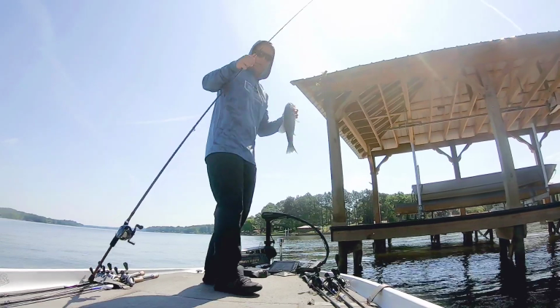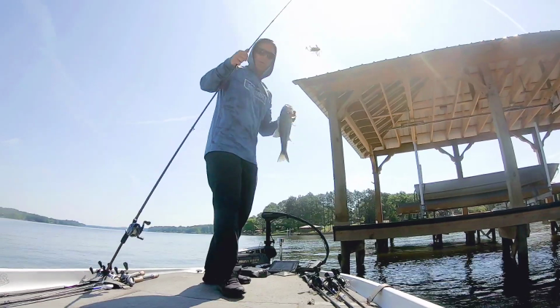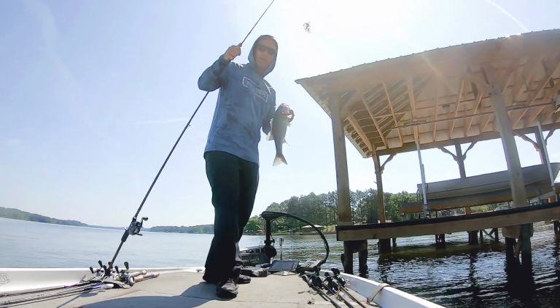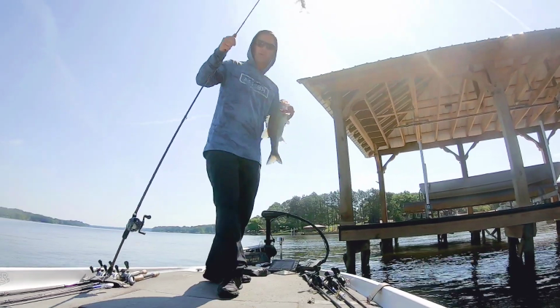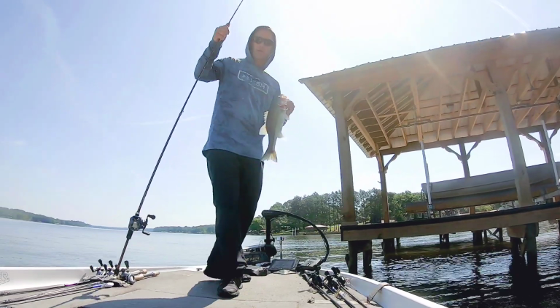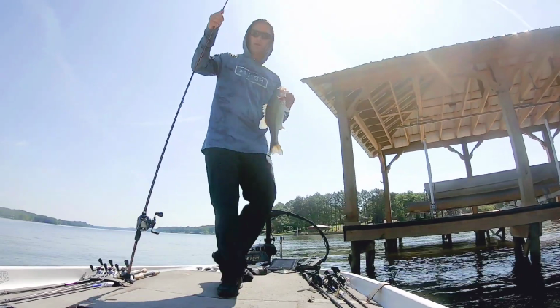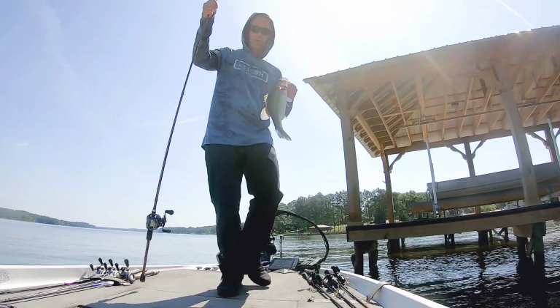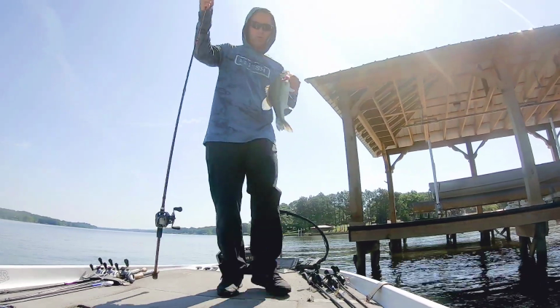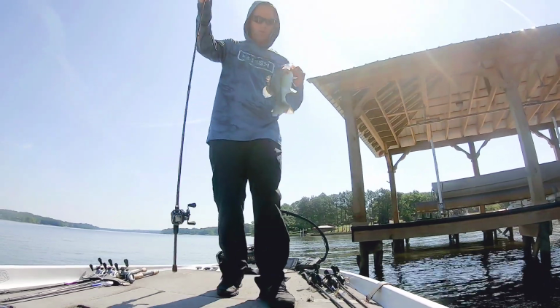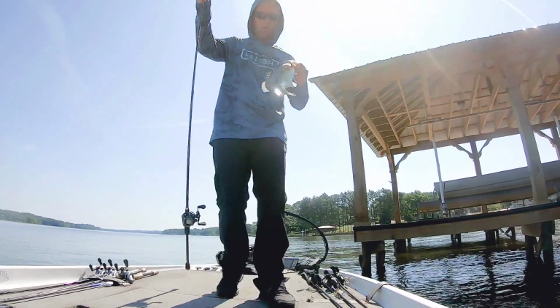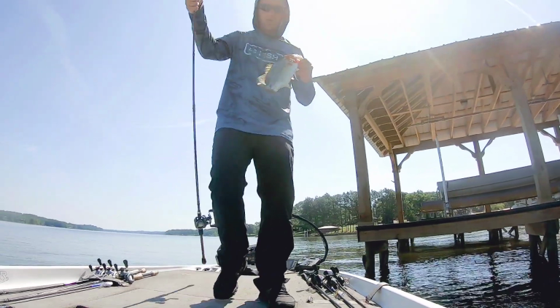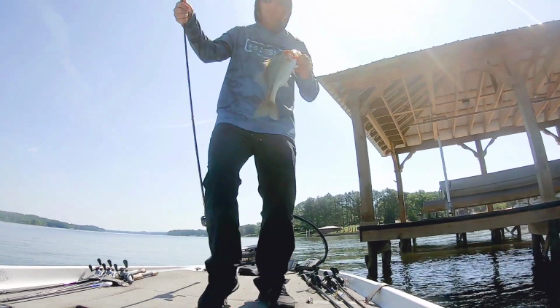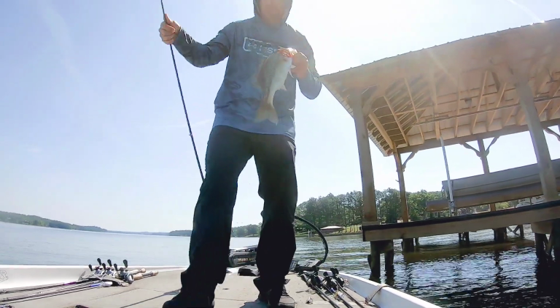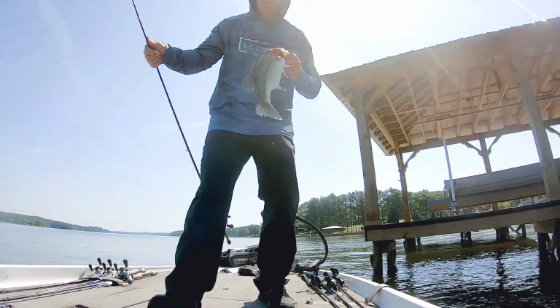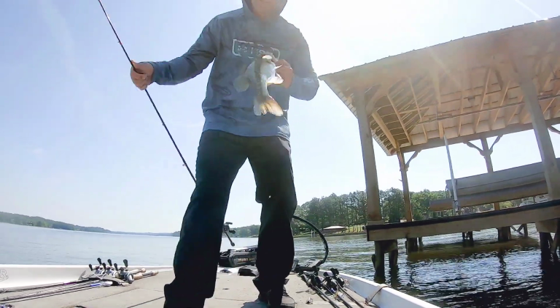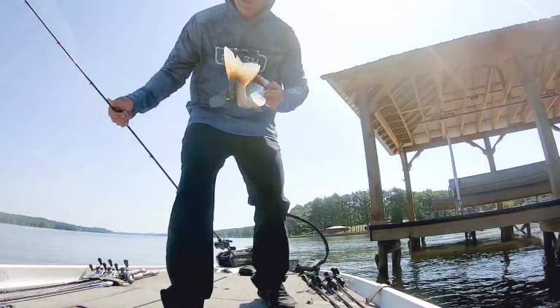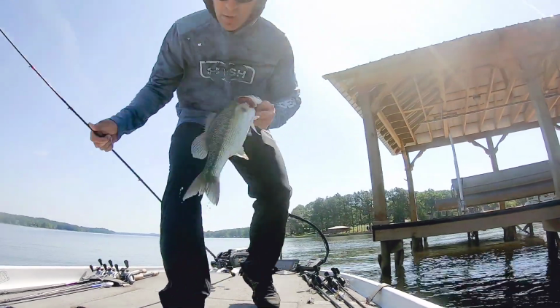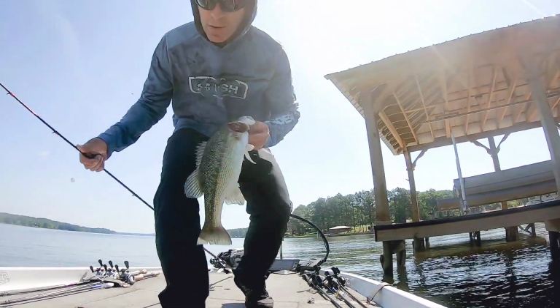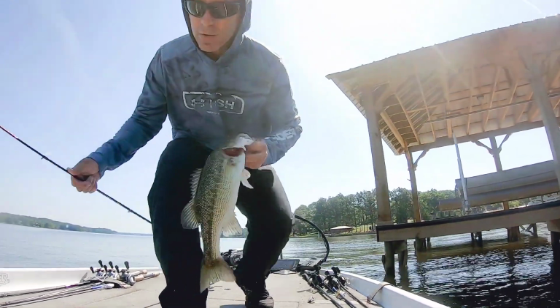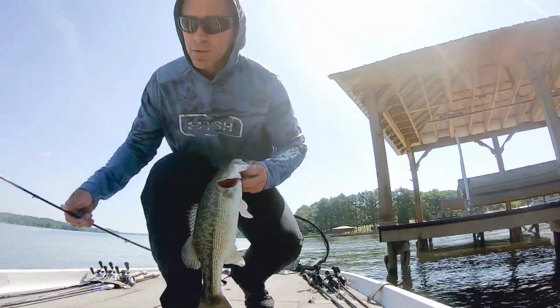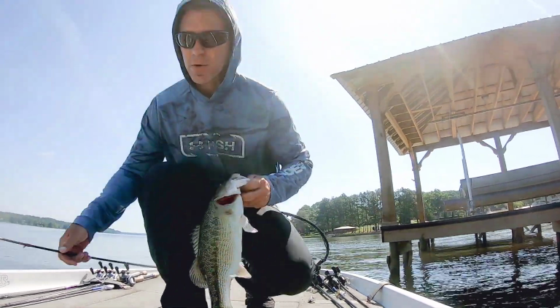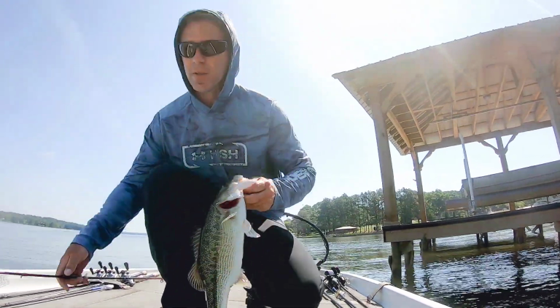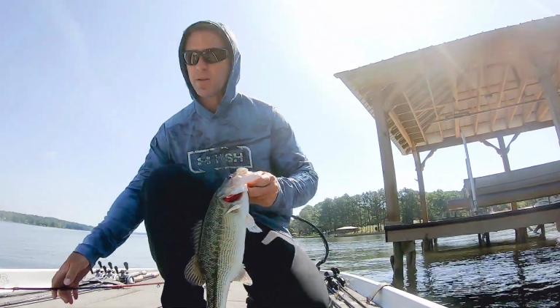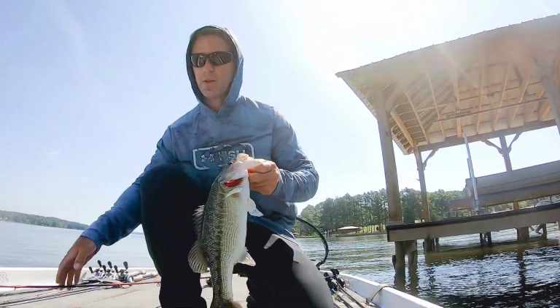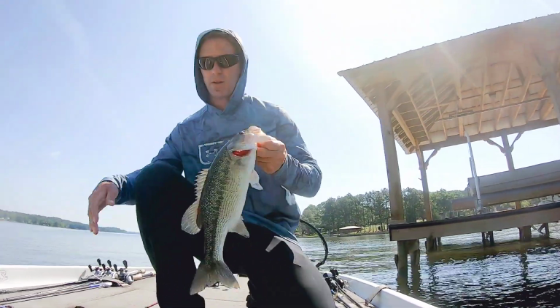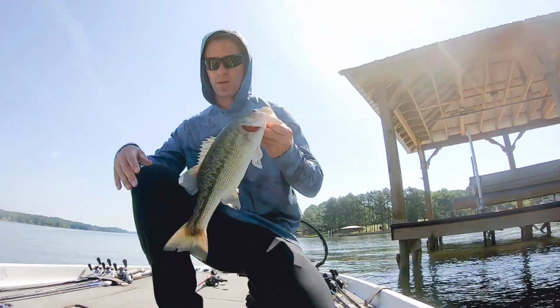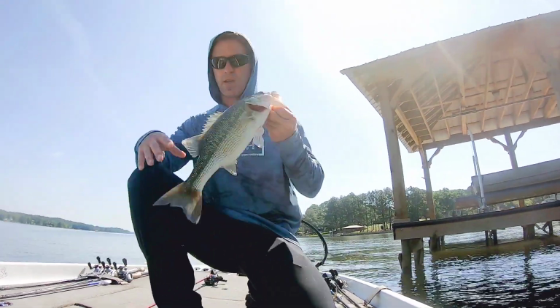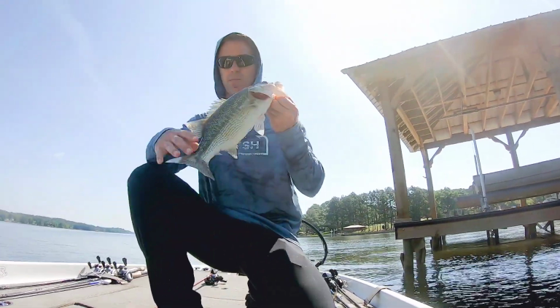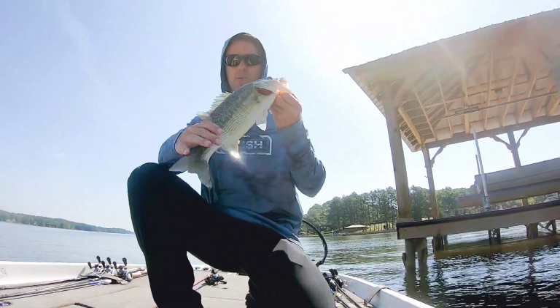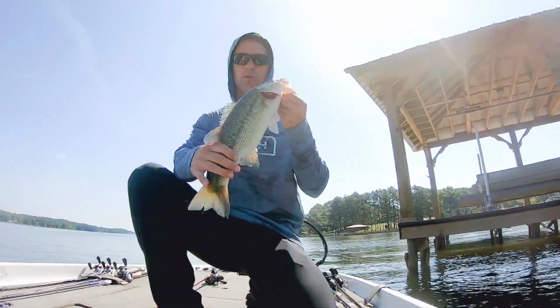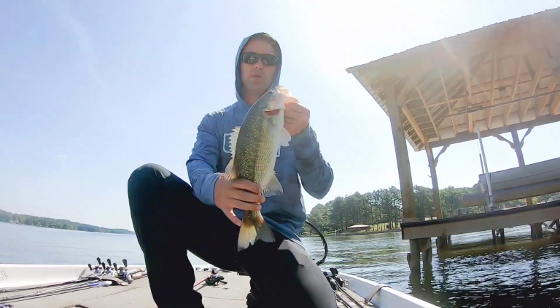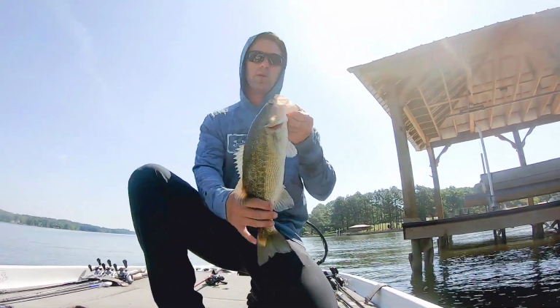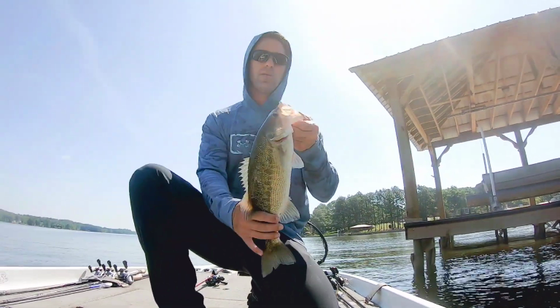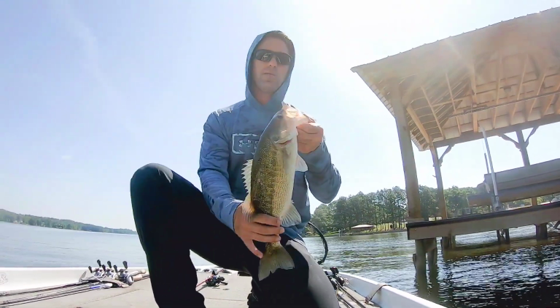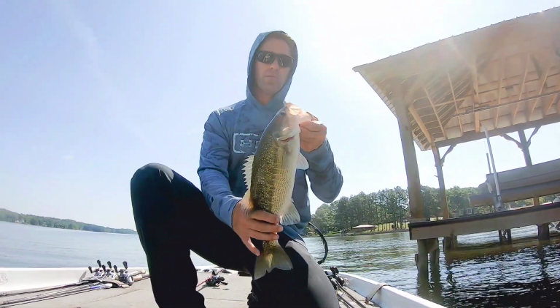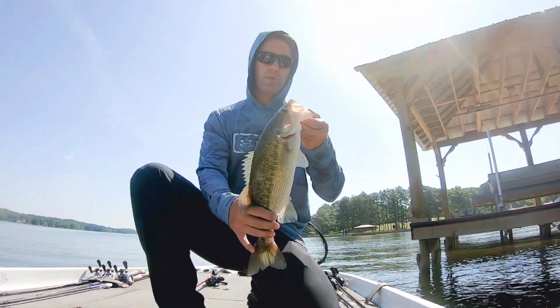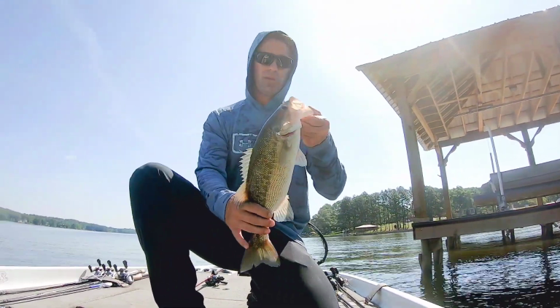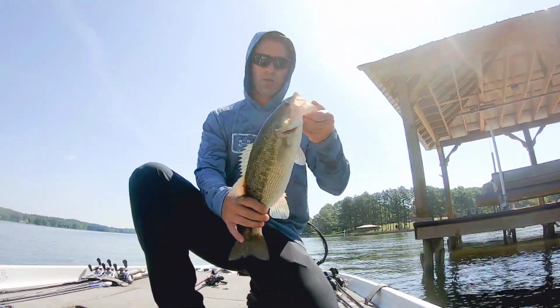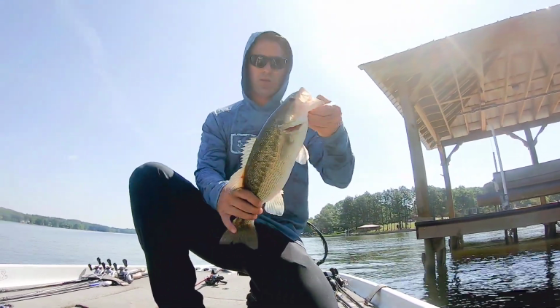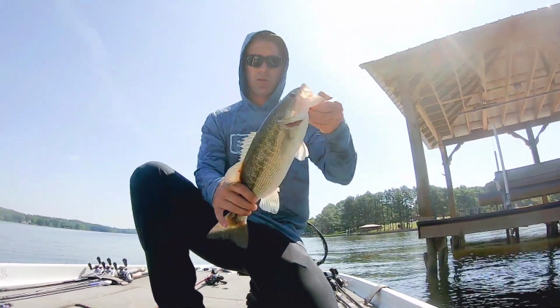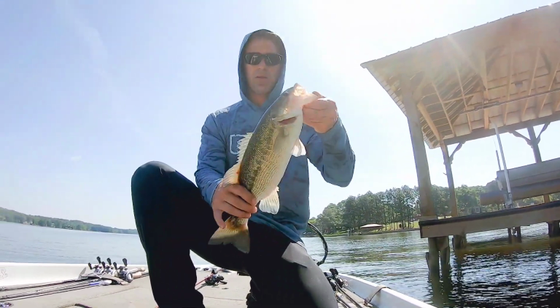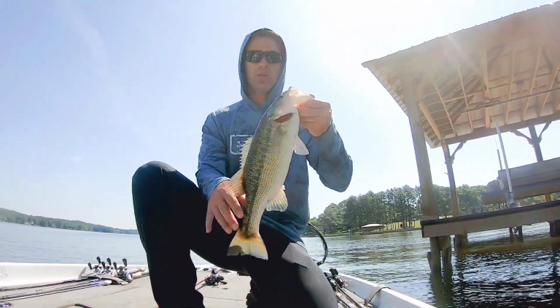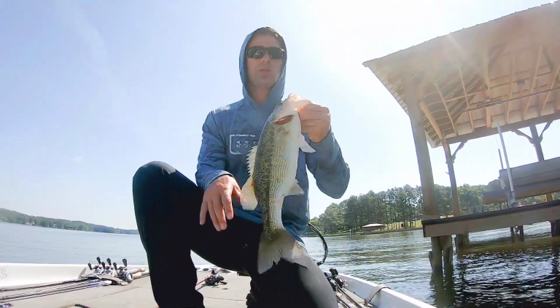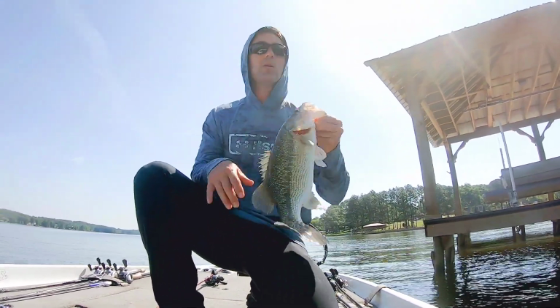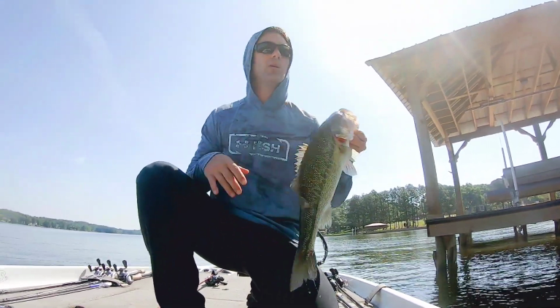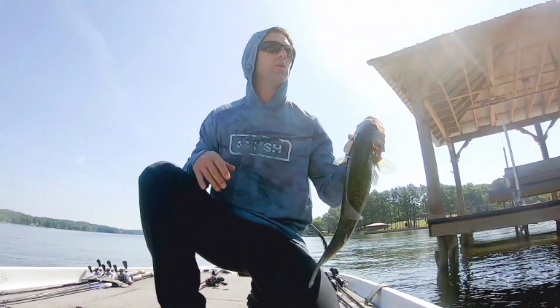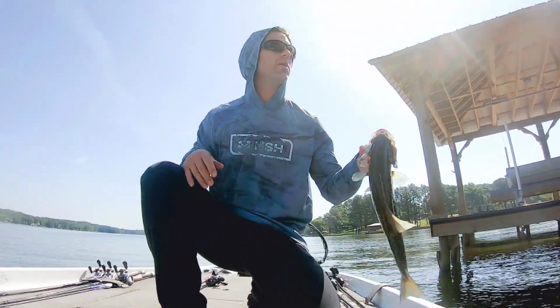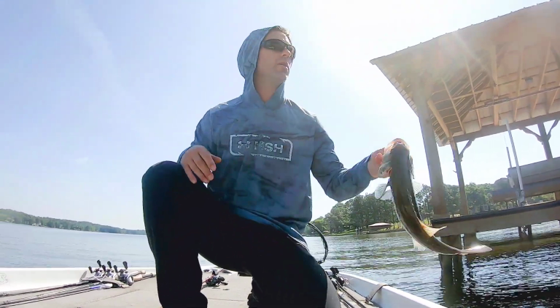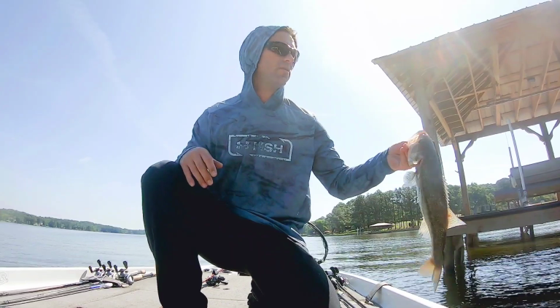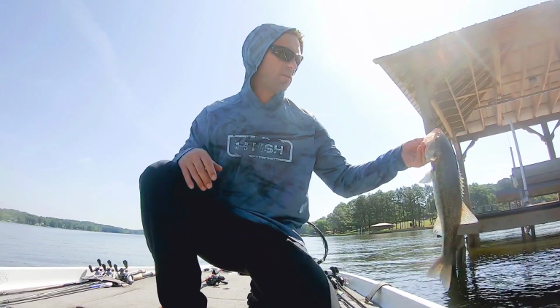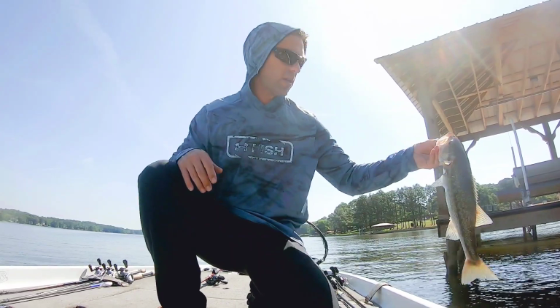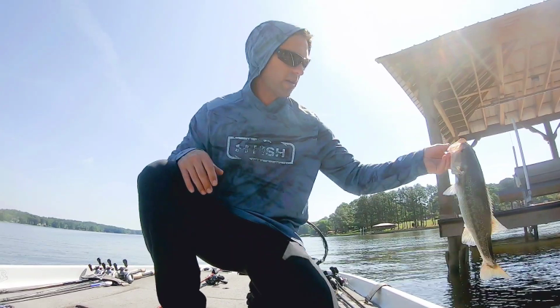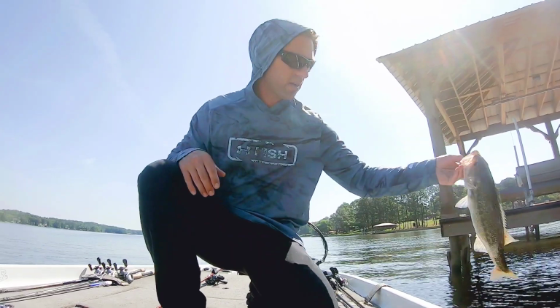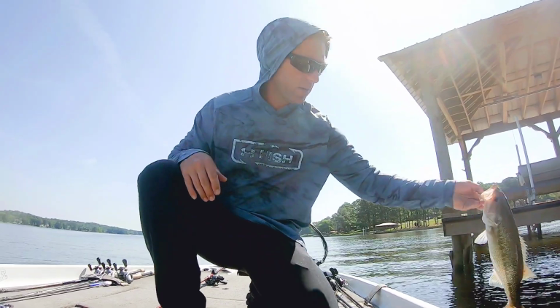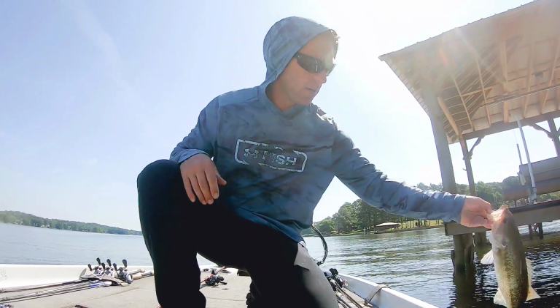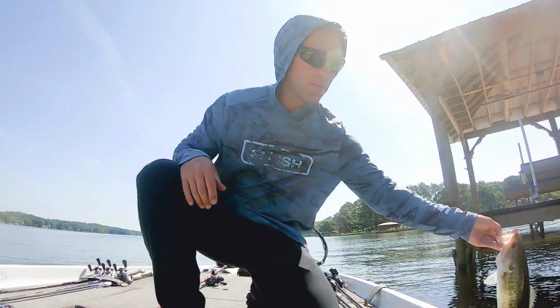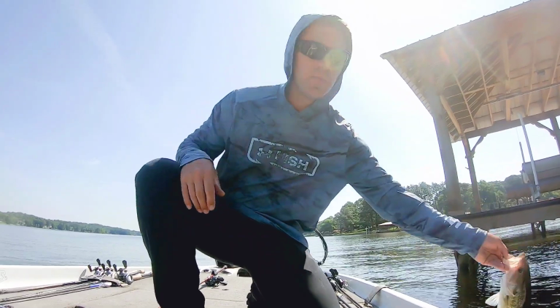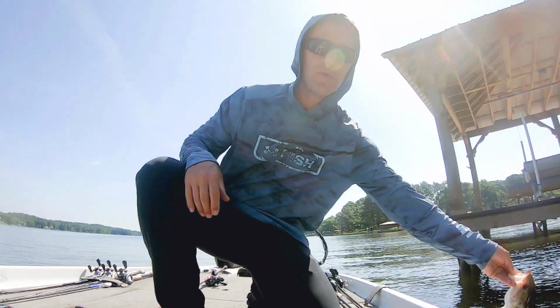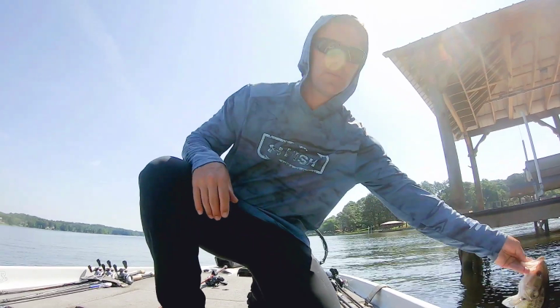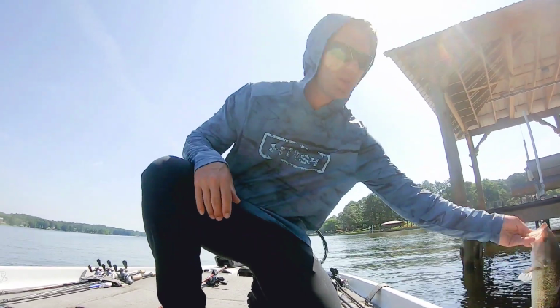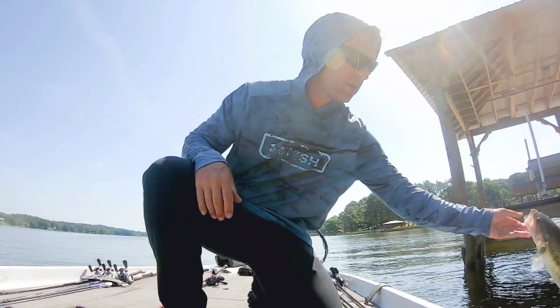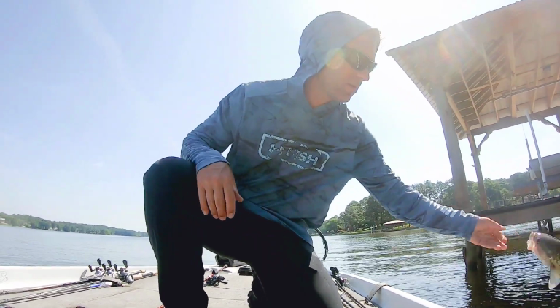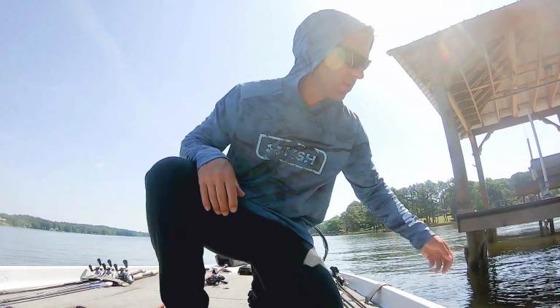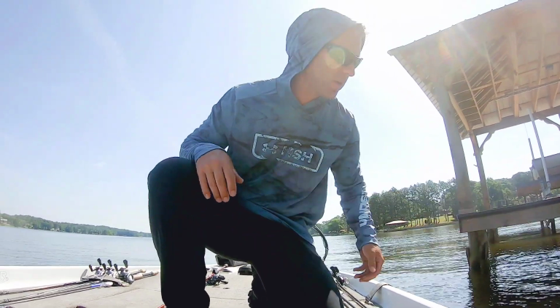I had to kind of work for him to get him out from under that dock — he had me hooked up for a minute. I just left slack in it and he pulled himself free.